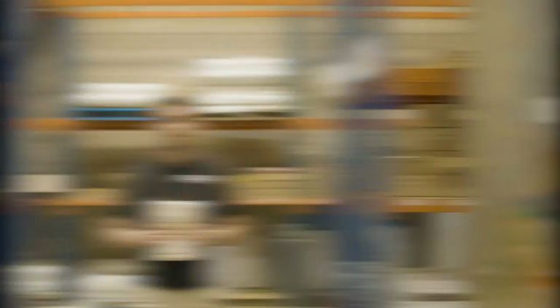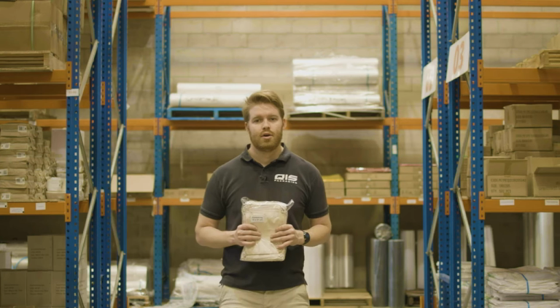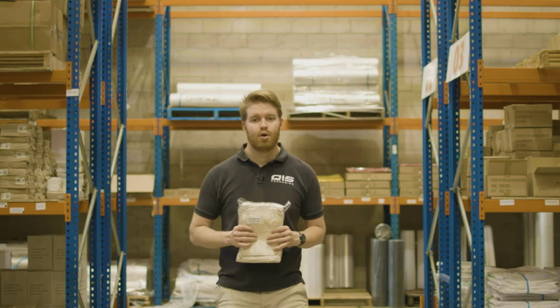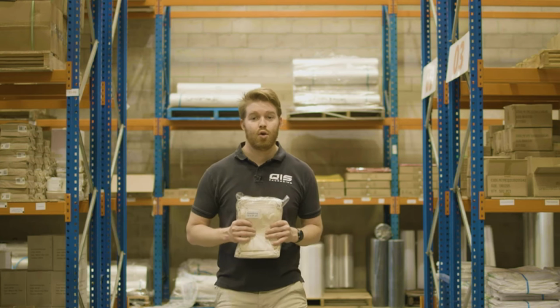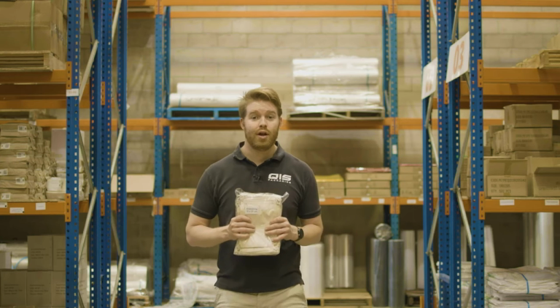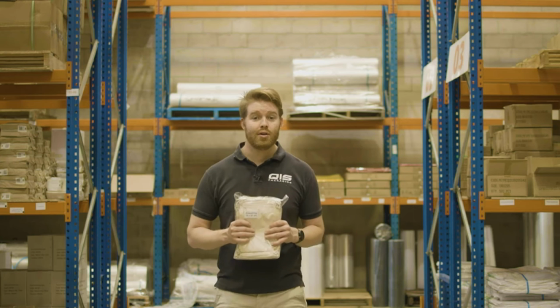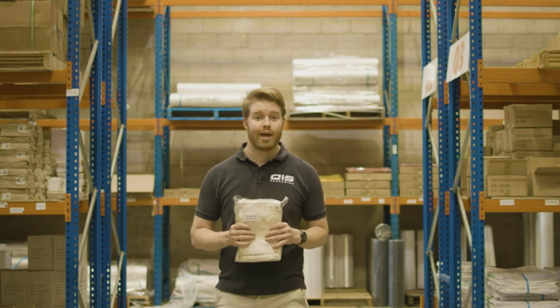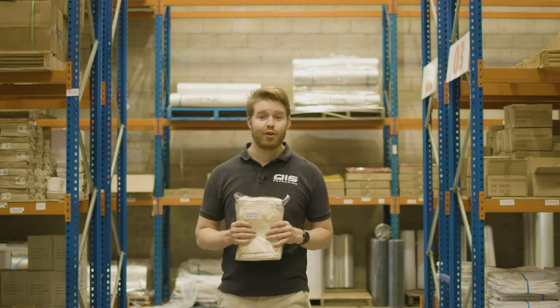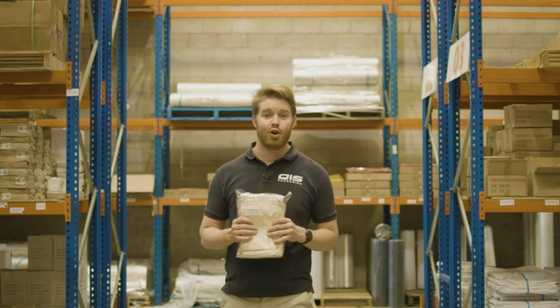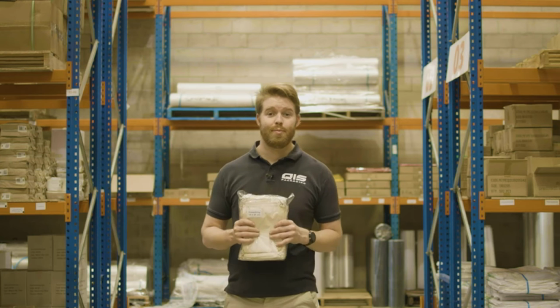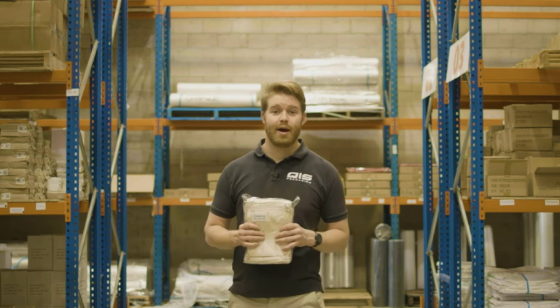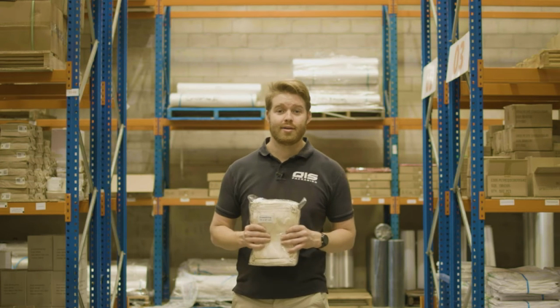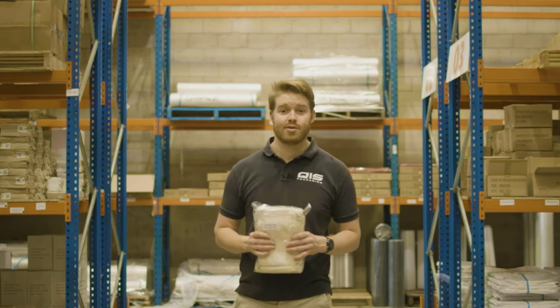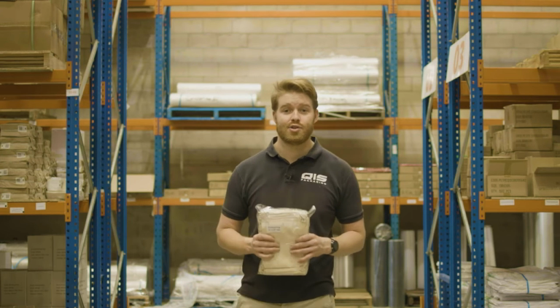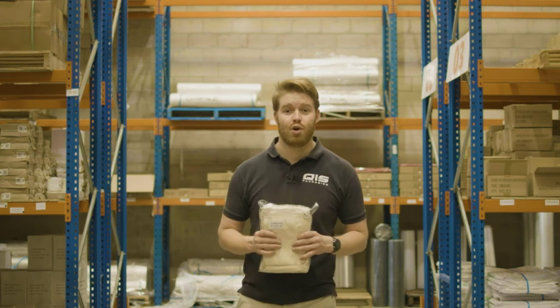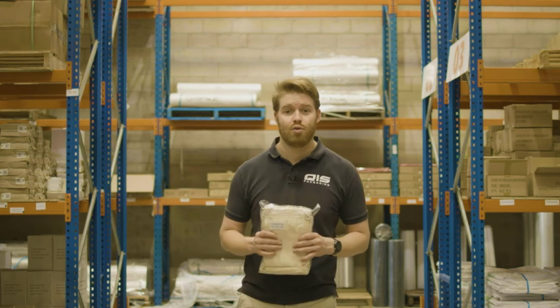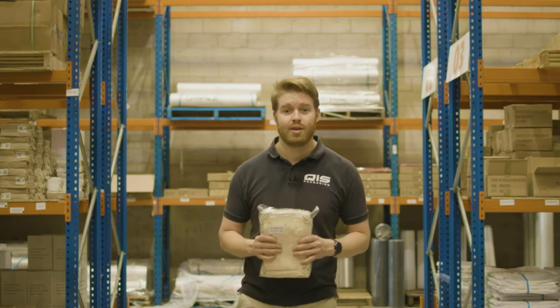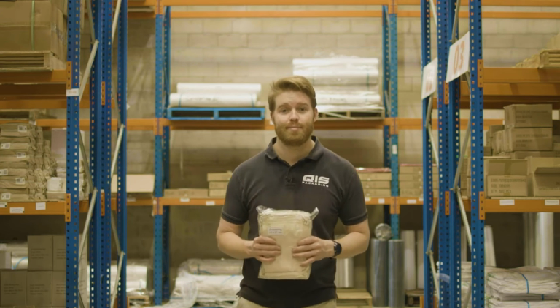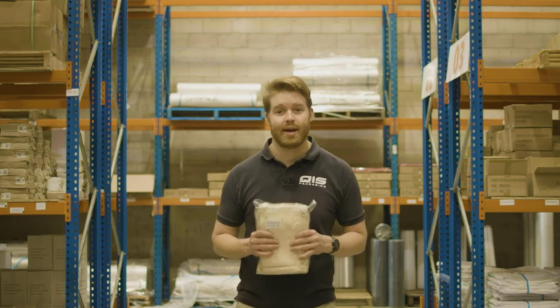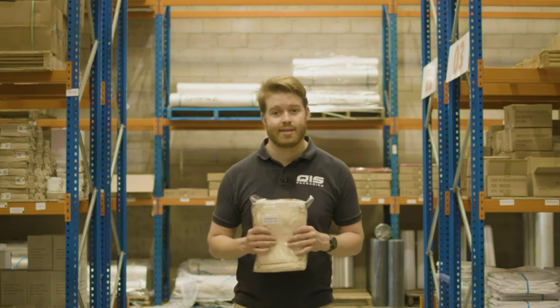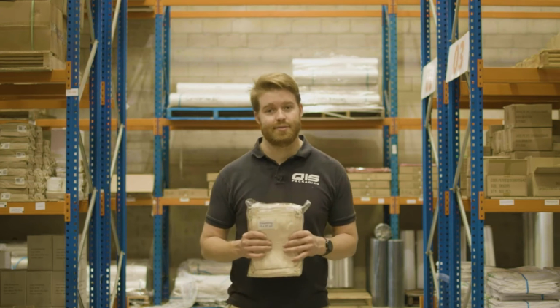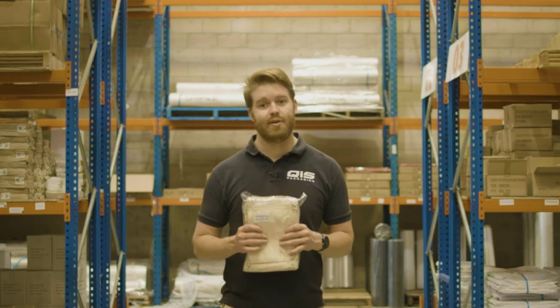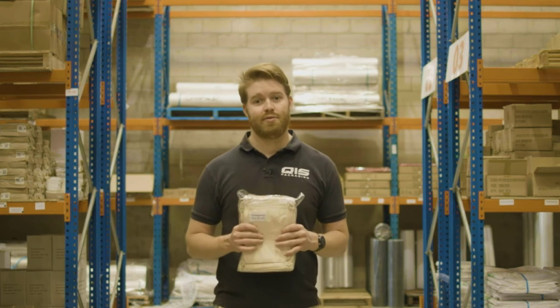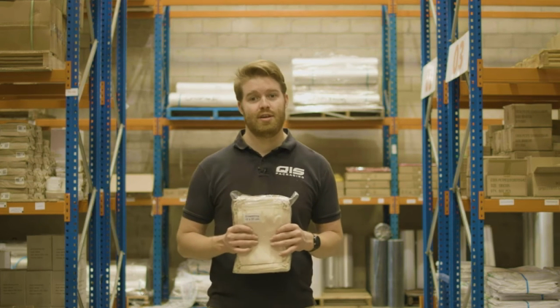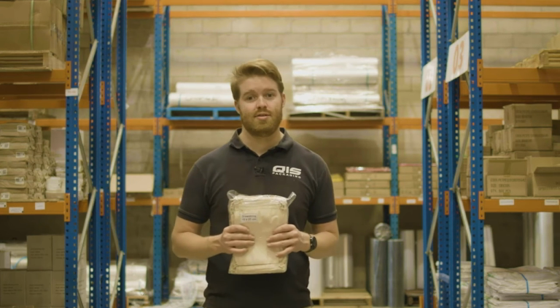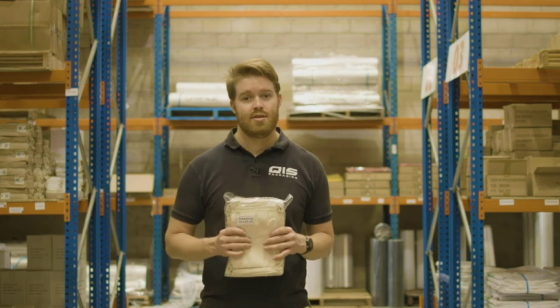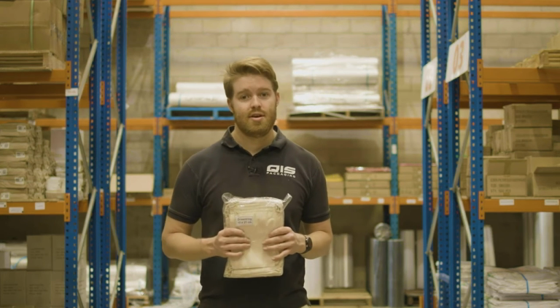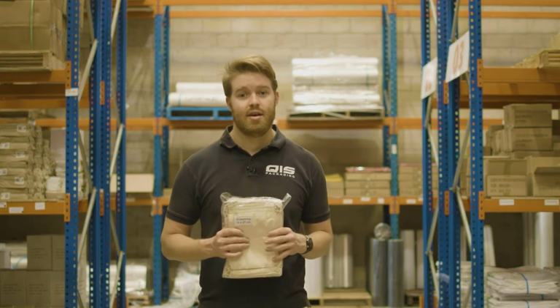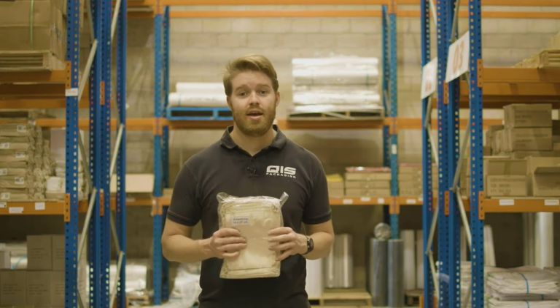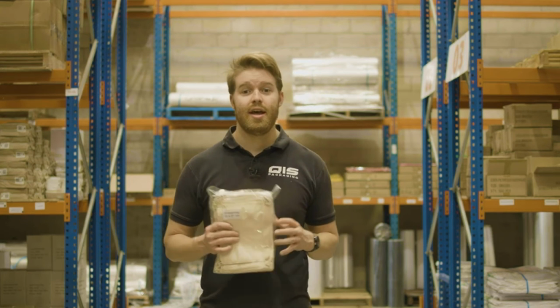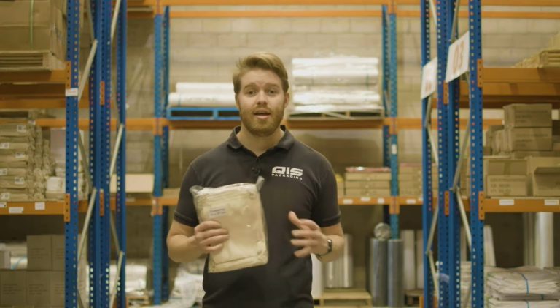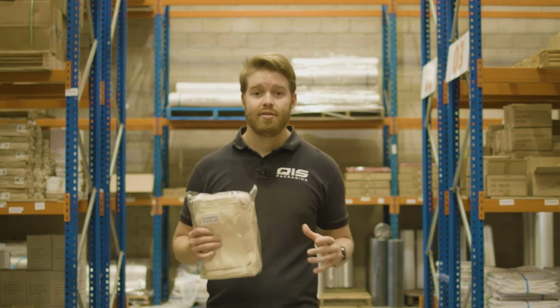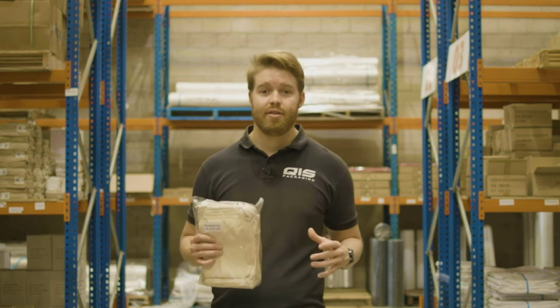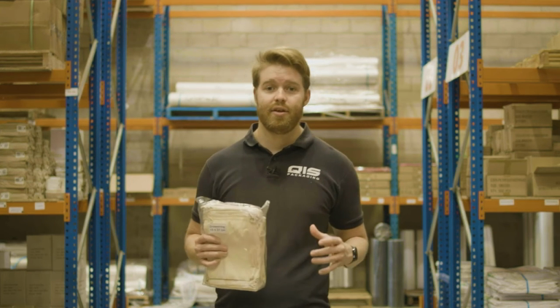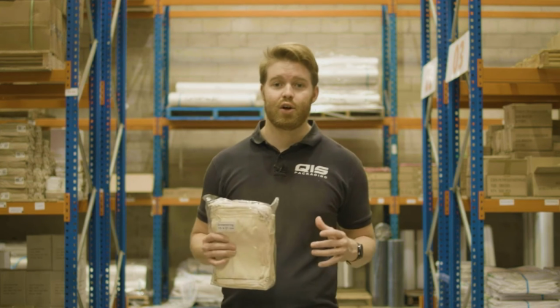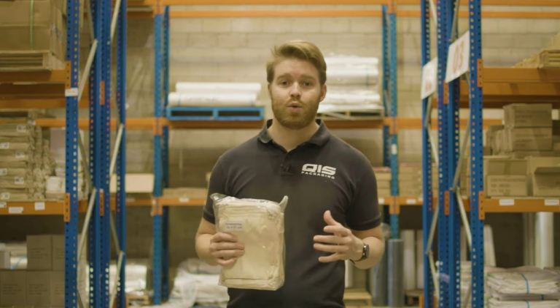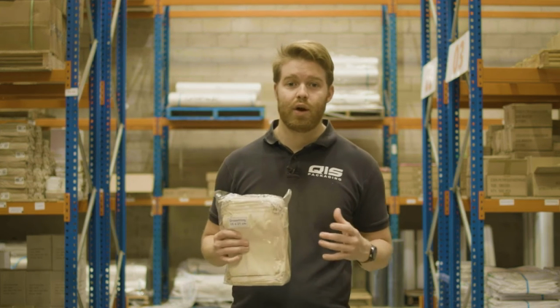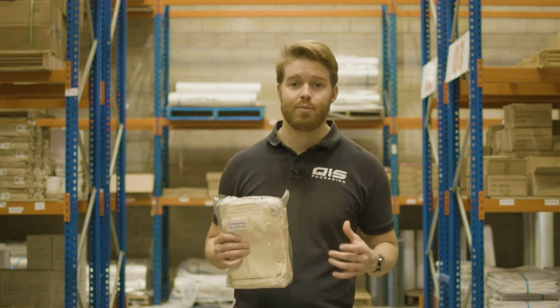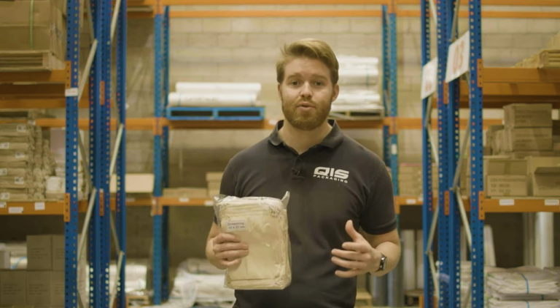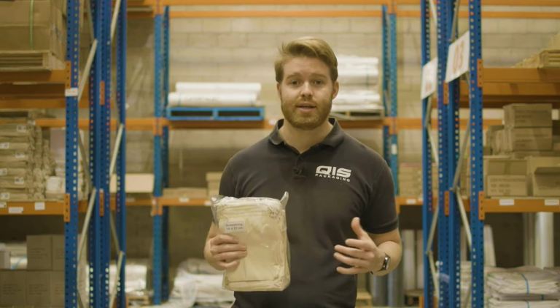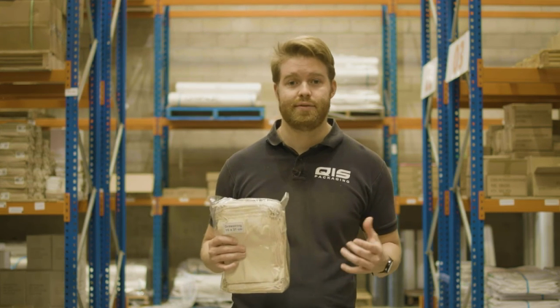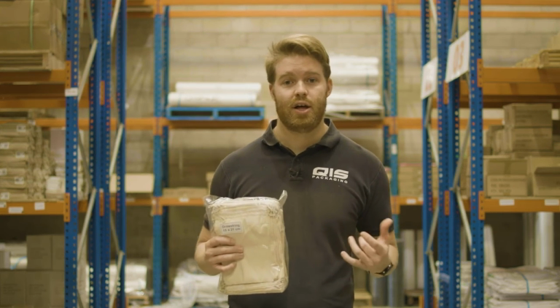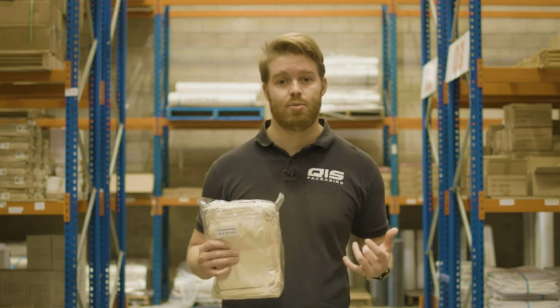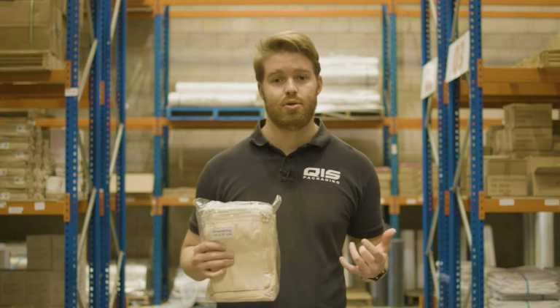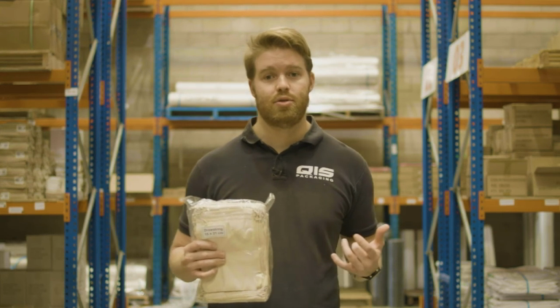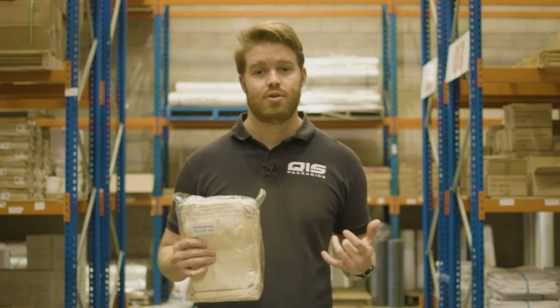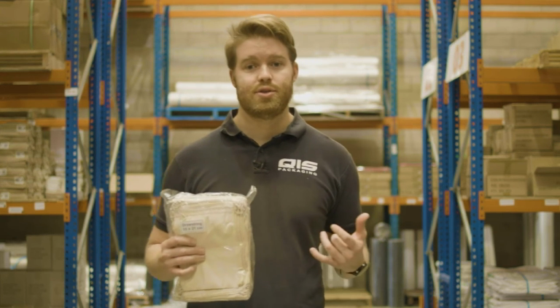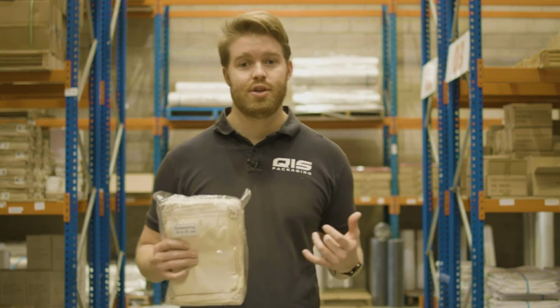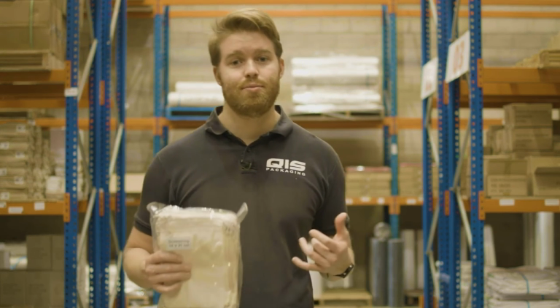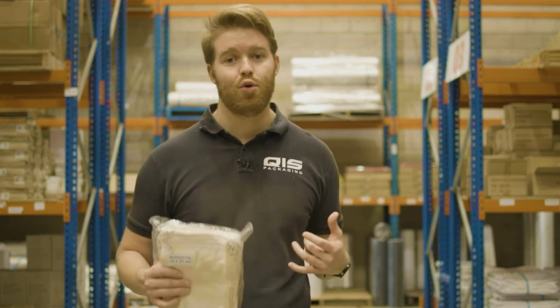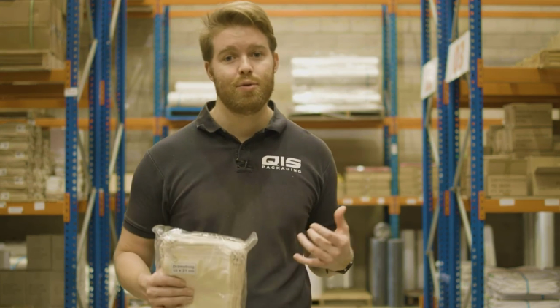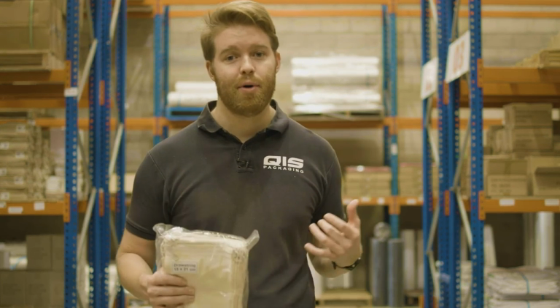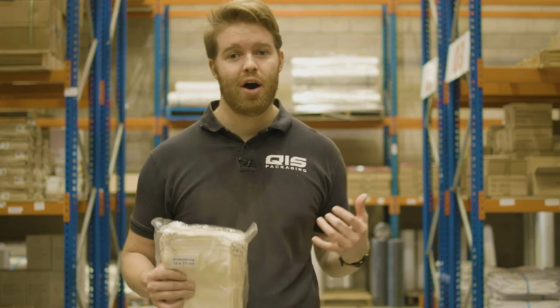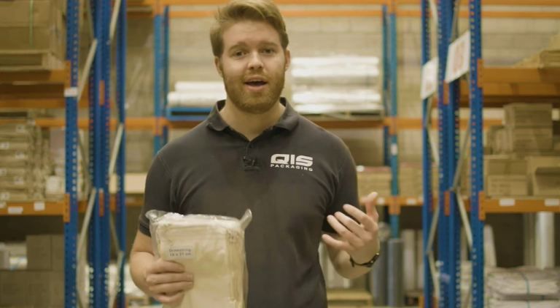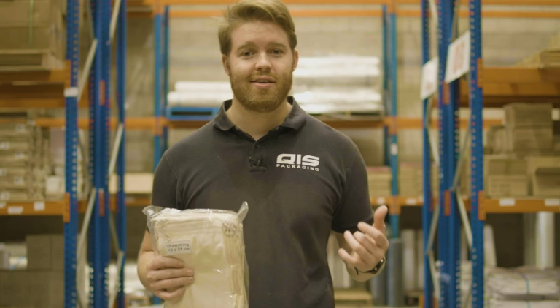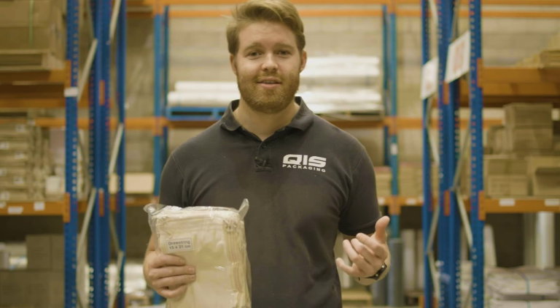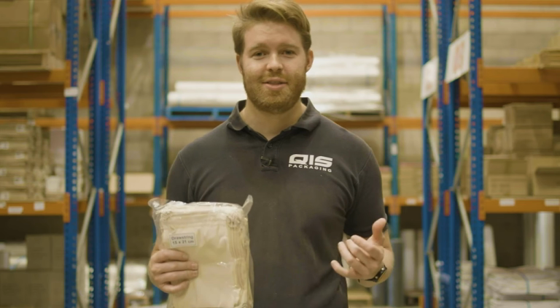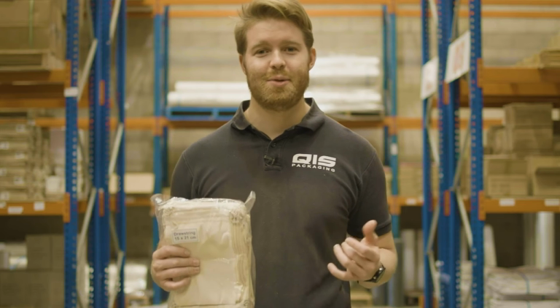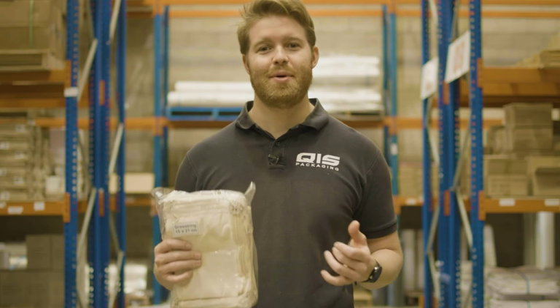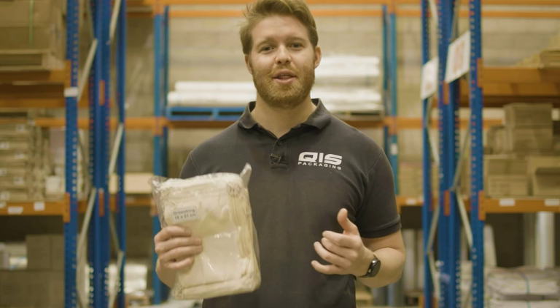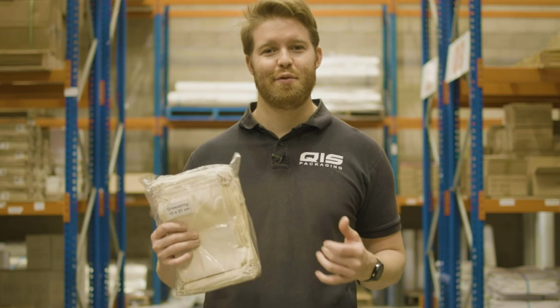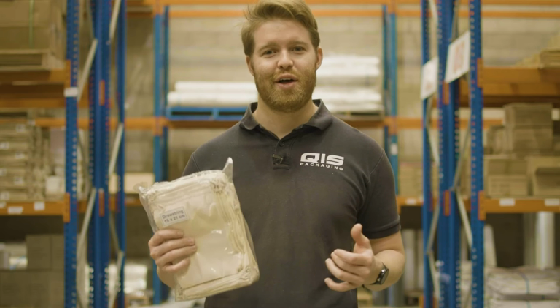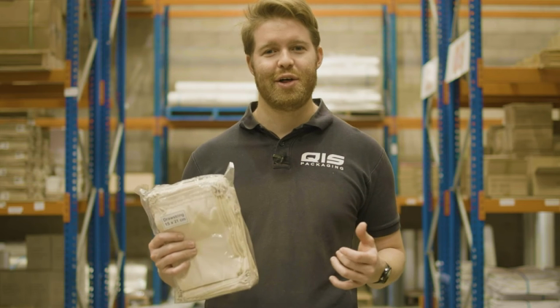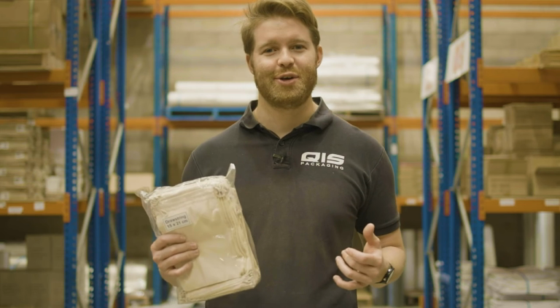All our calico bags are sold in packs of 50 and there are quantity breaks available, so the more you buy, the better the value.